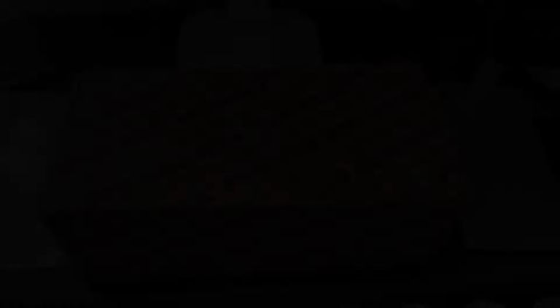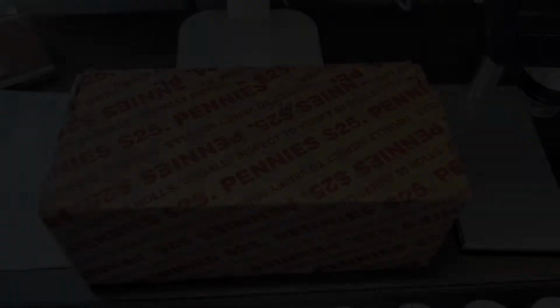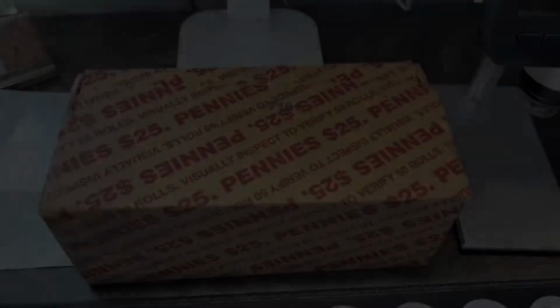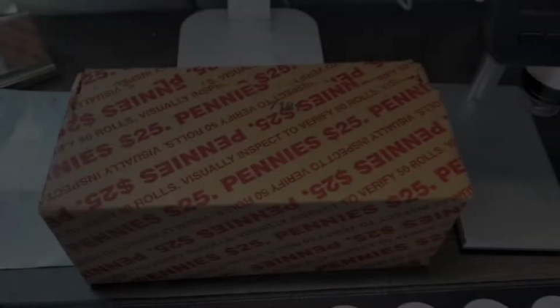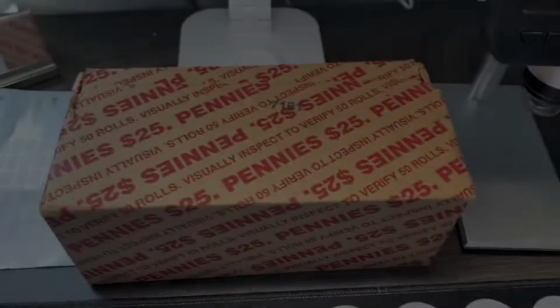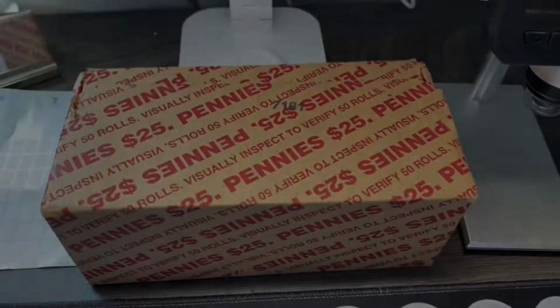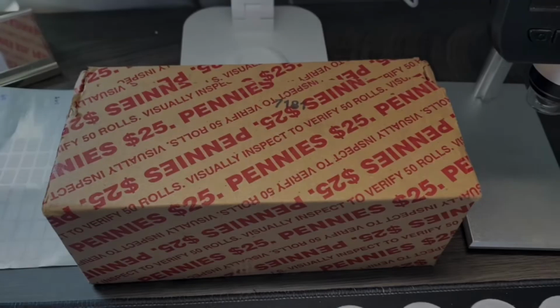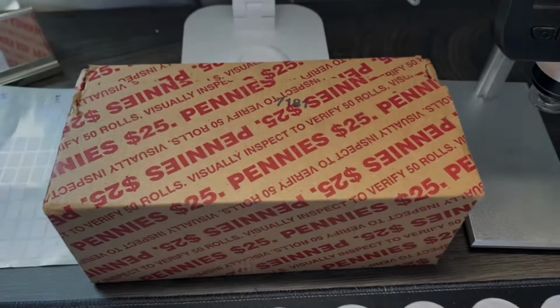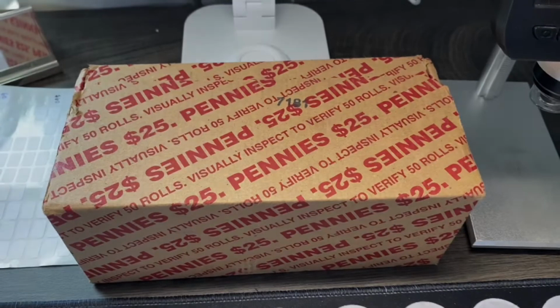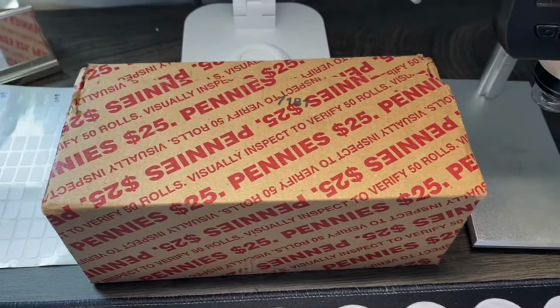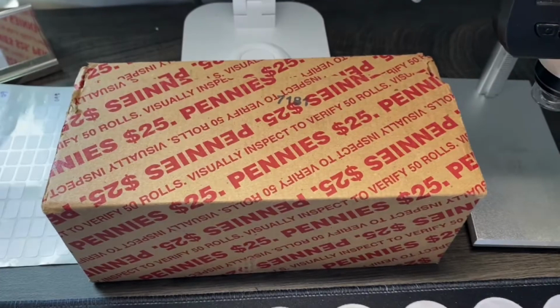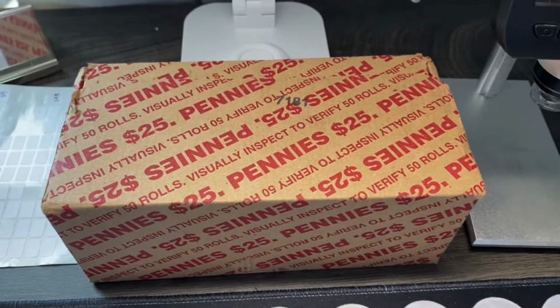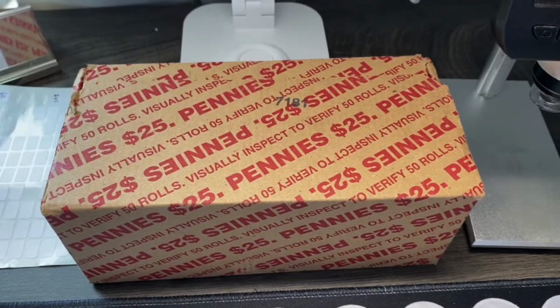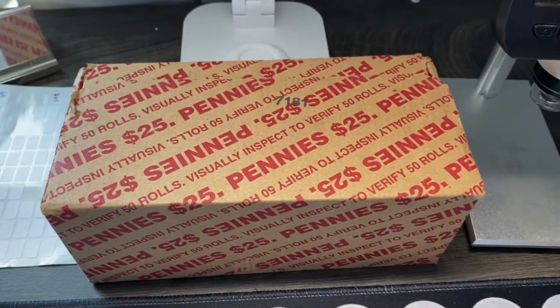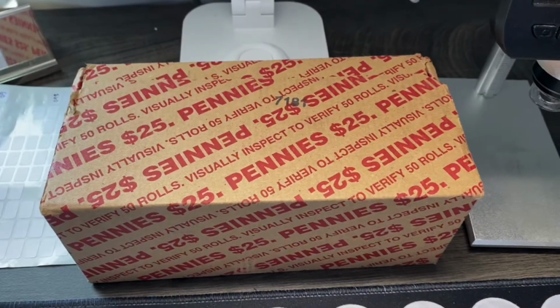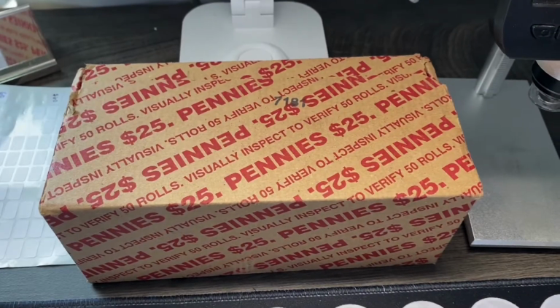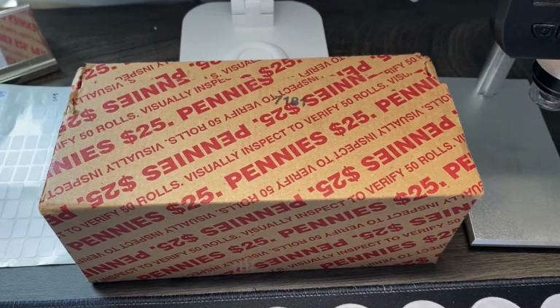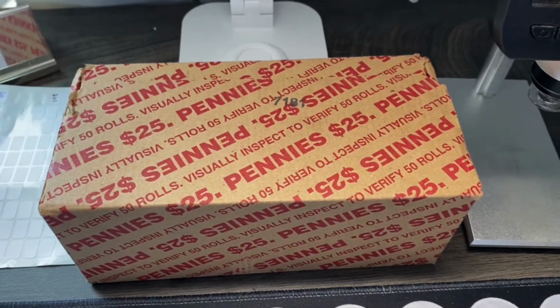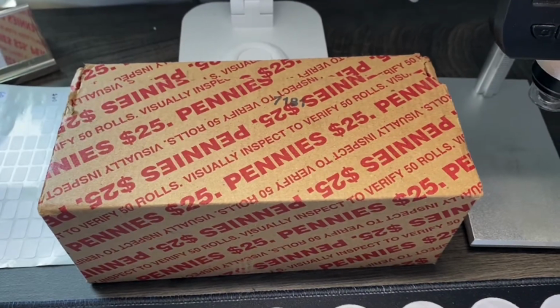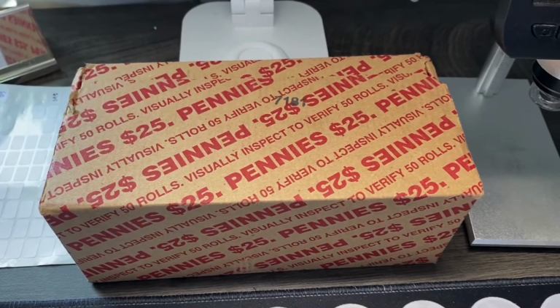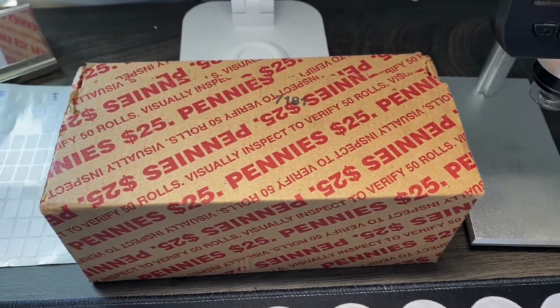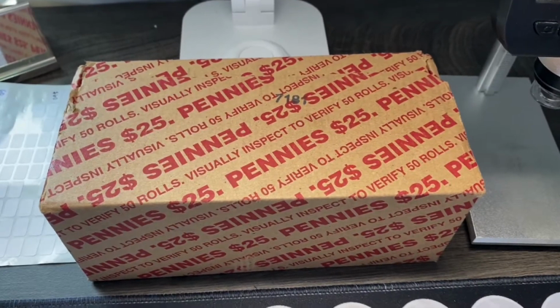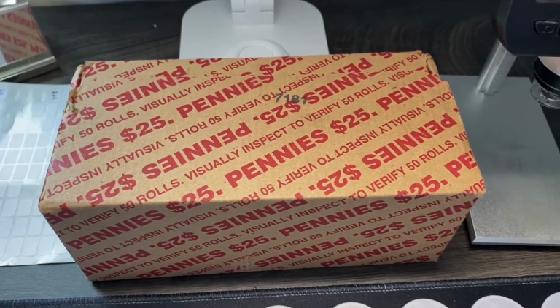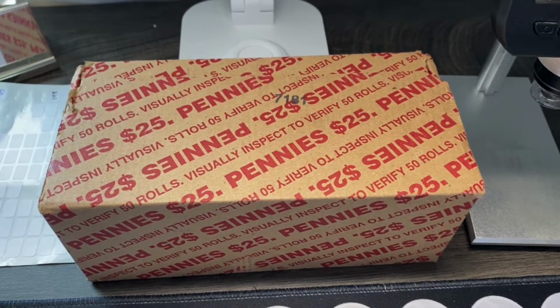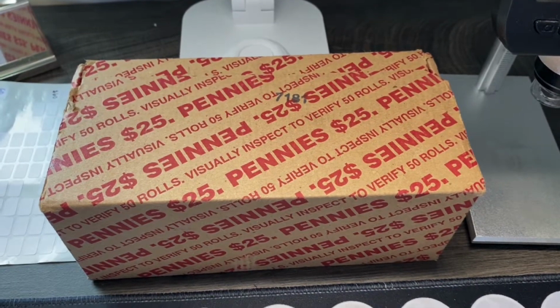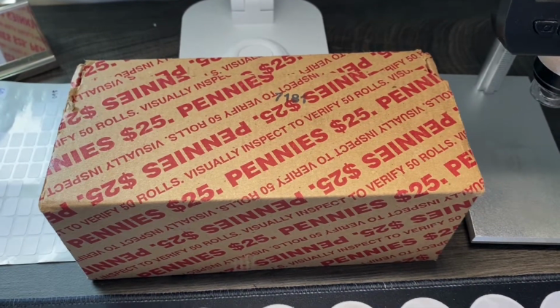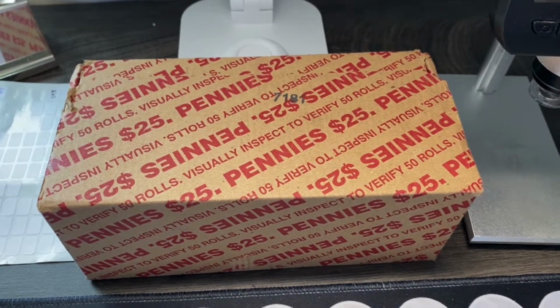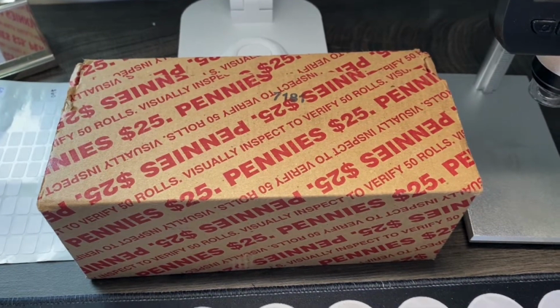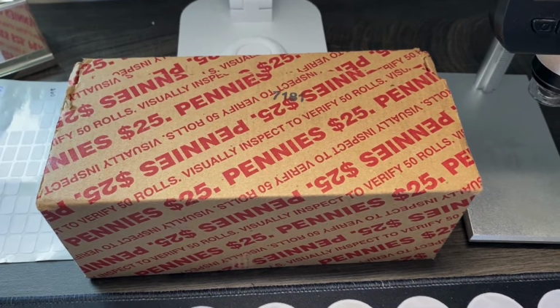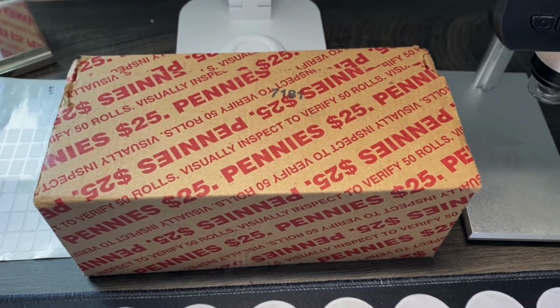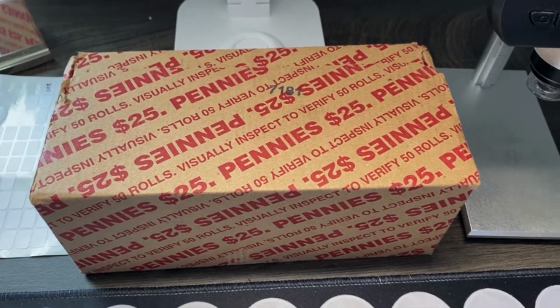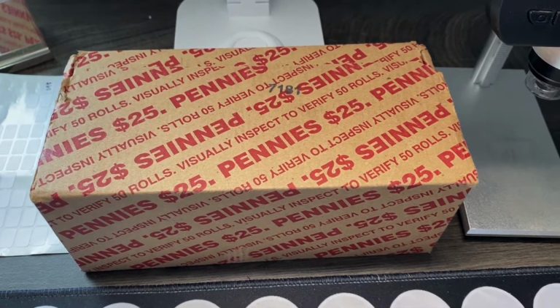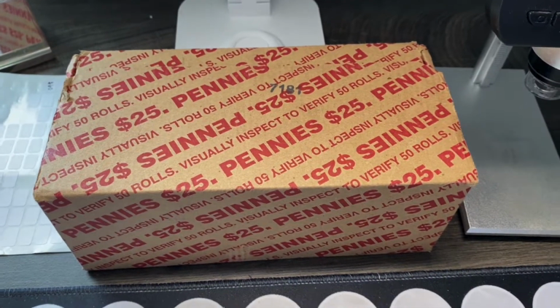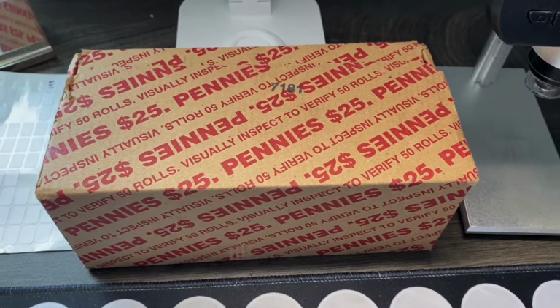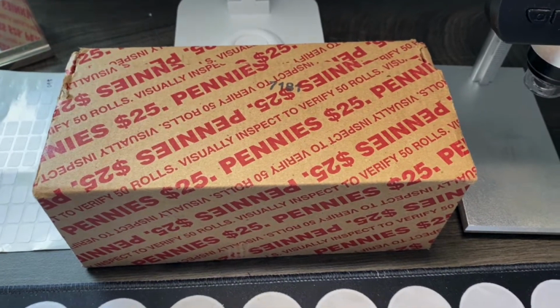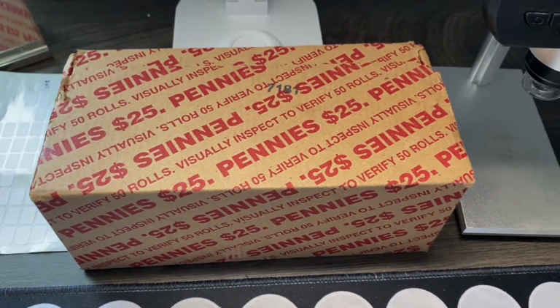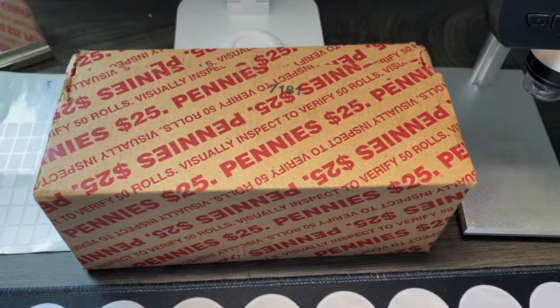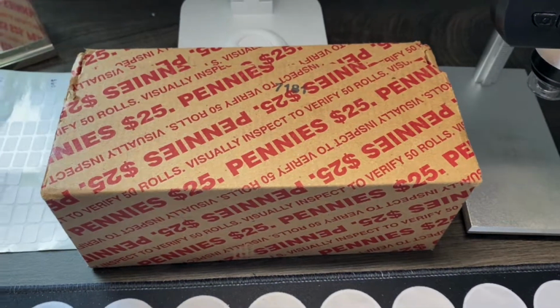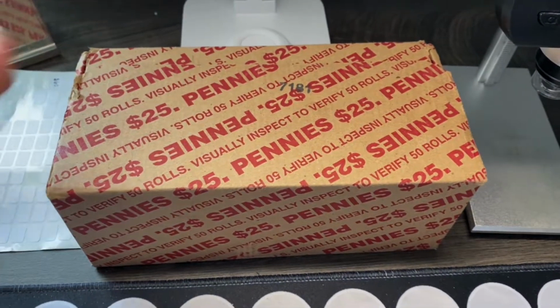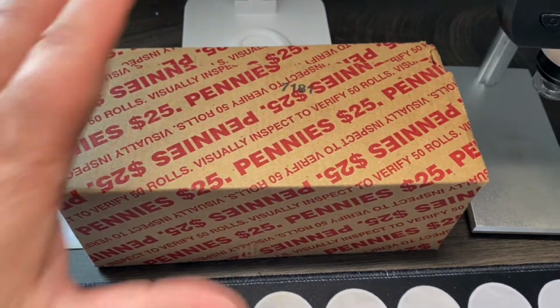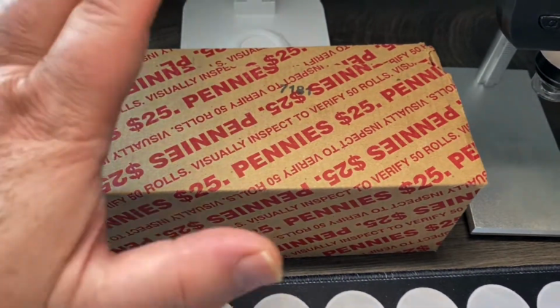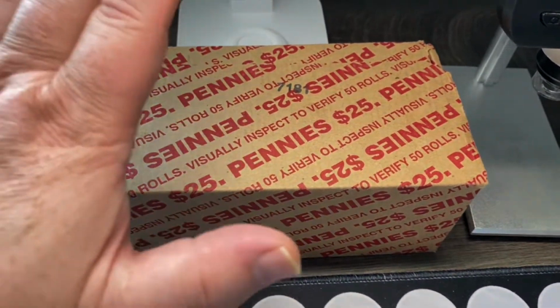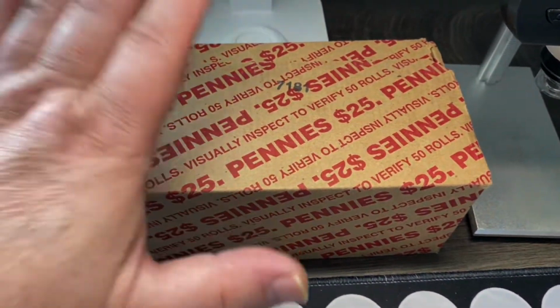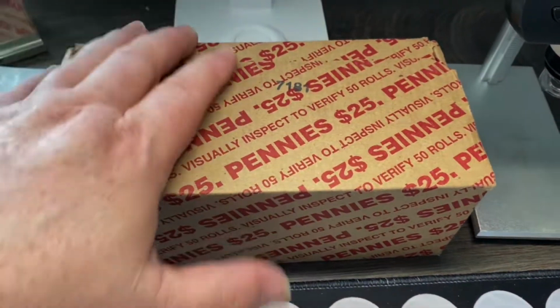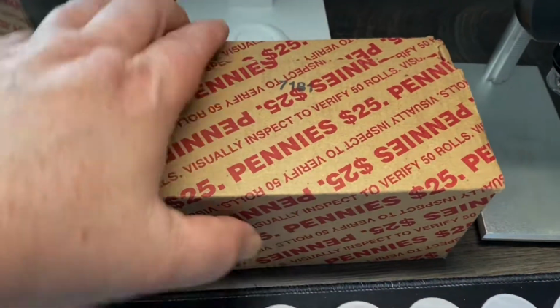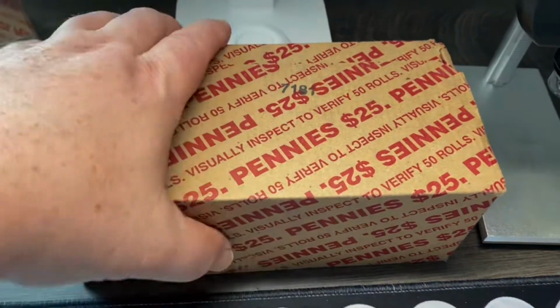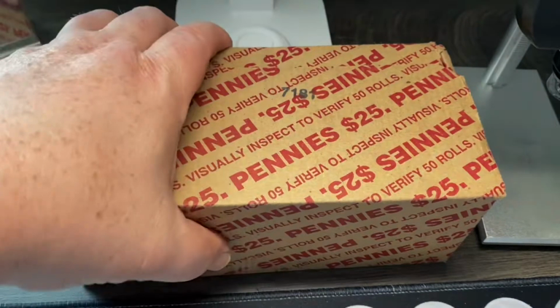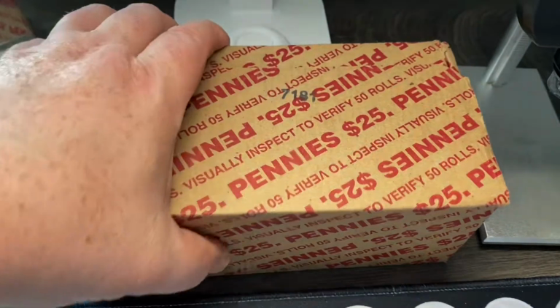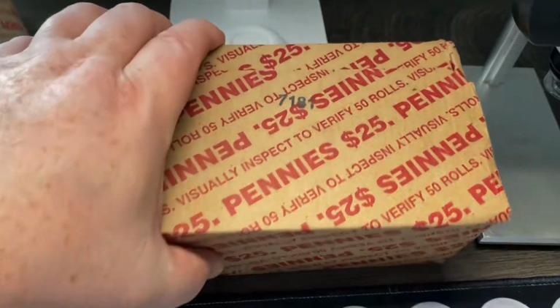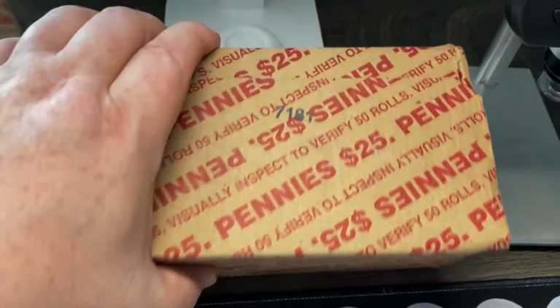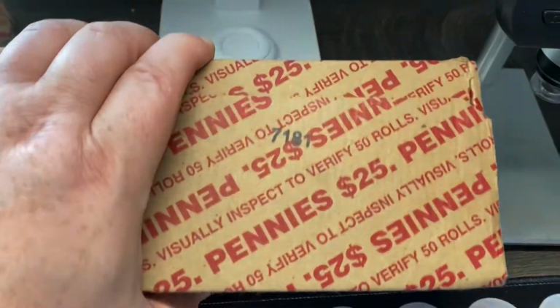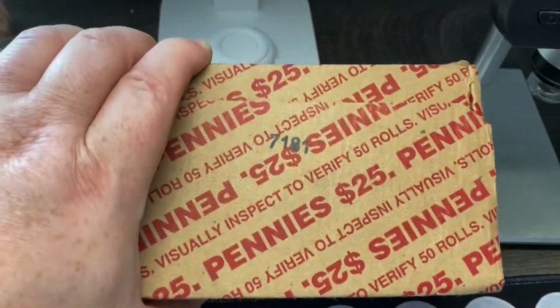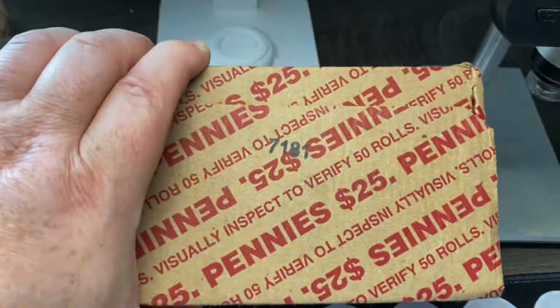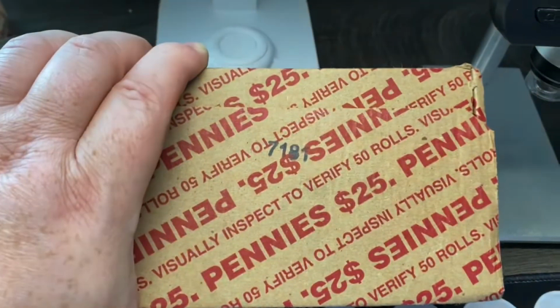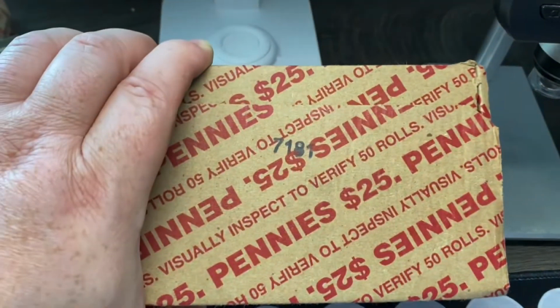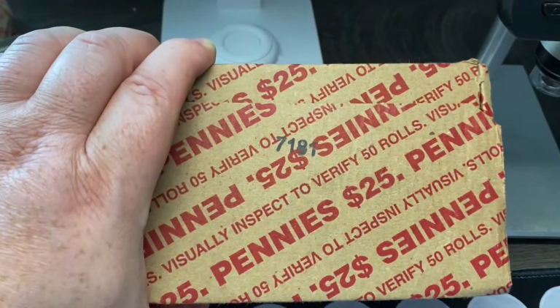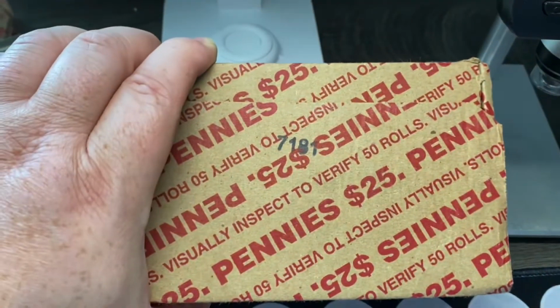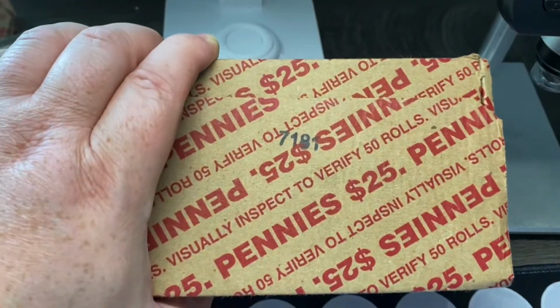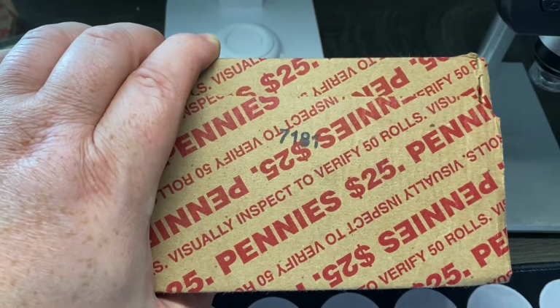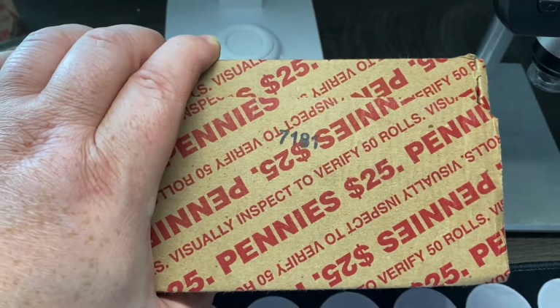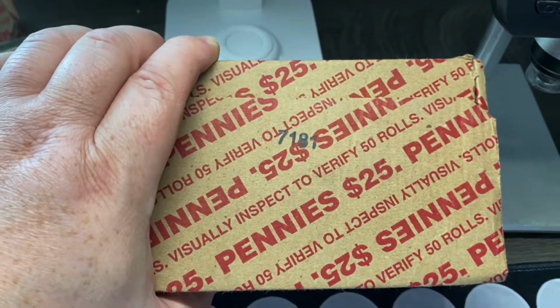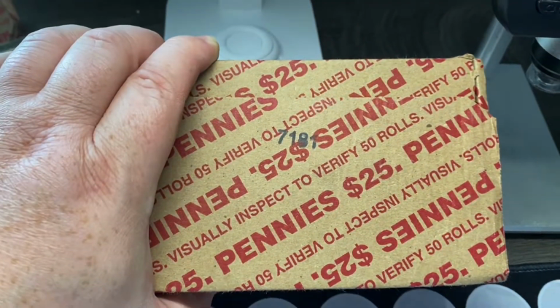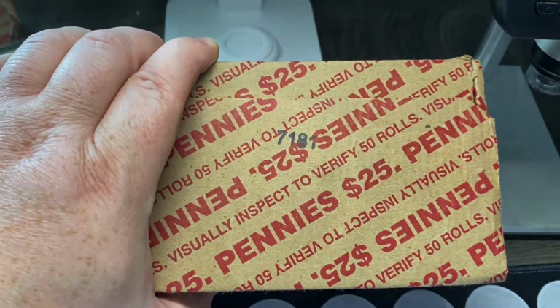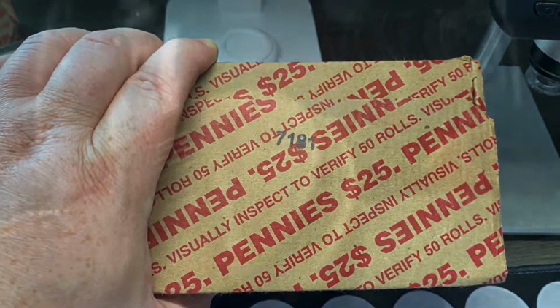Do you like searching and finding old pennies like I do? Well, stay tuned. I got a box of pennies and we're going to look for some wheat cents.